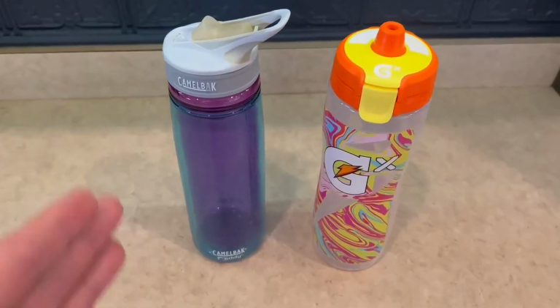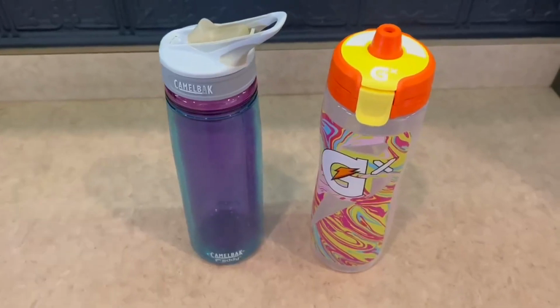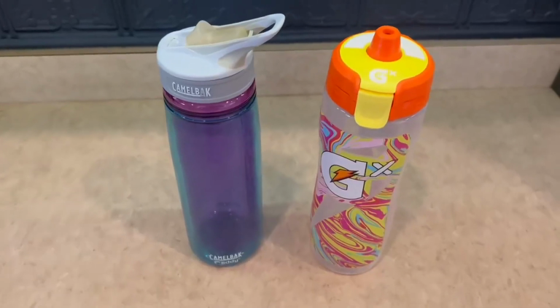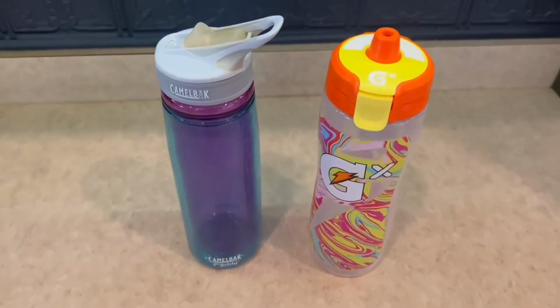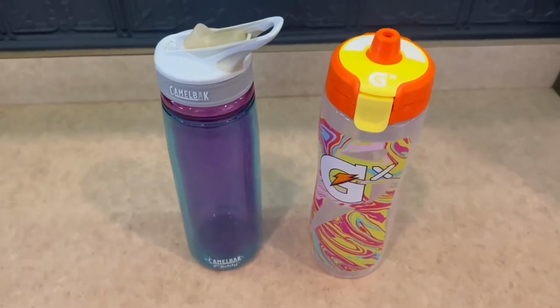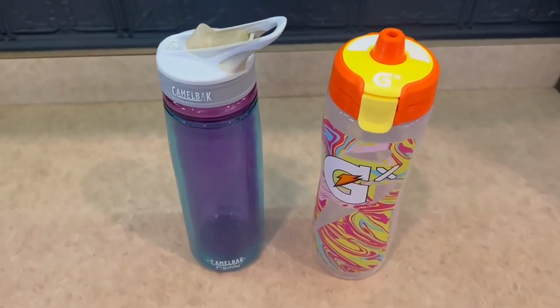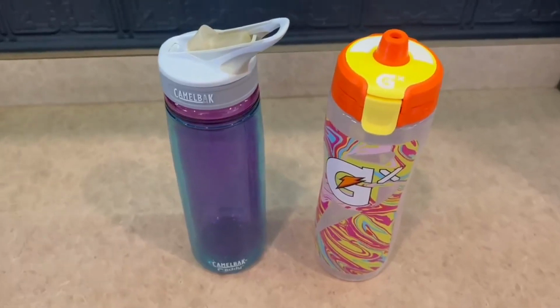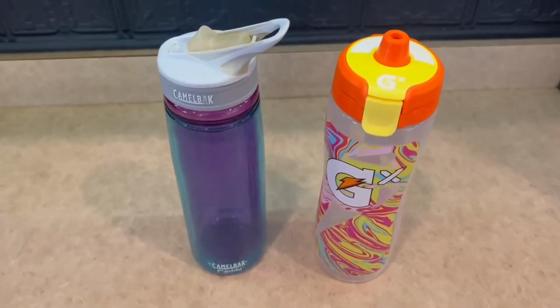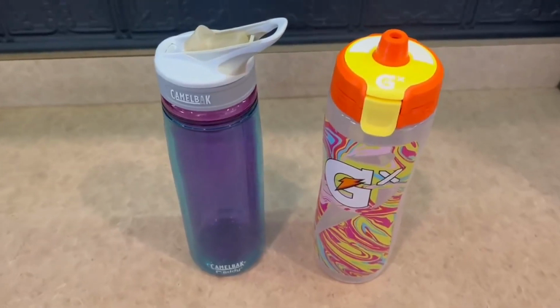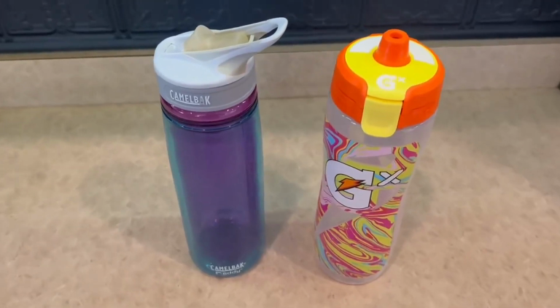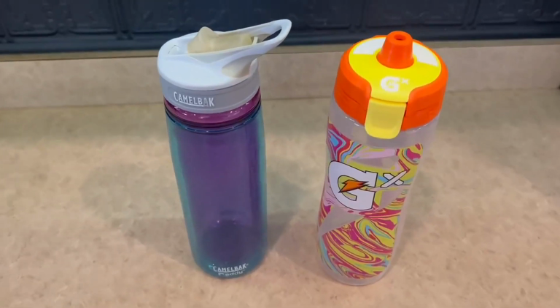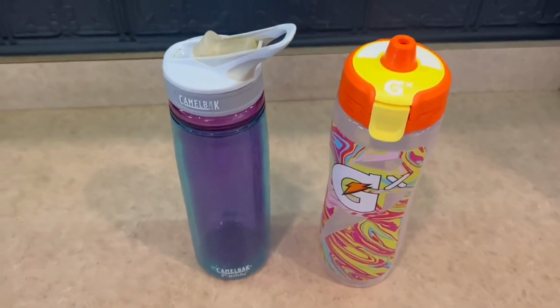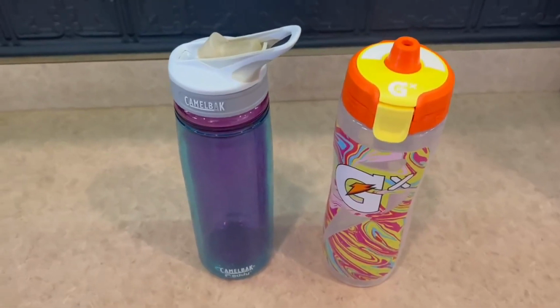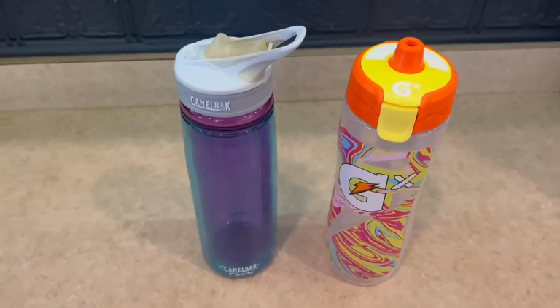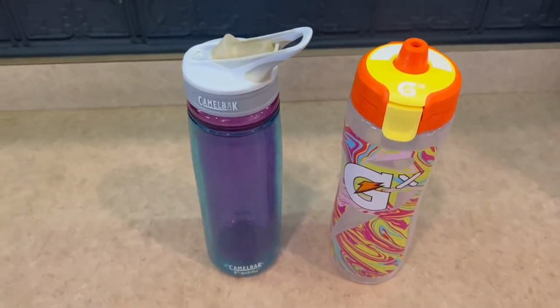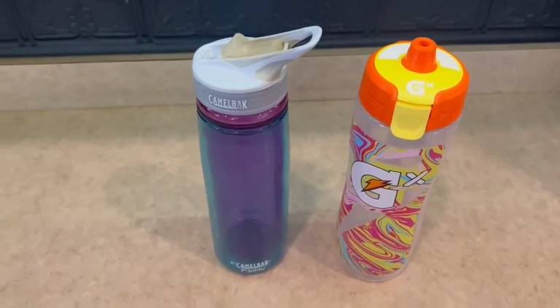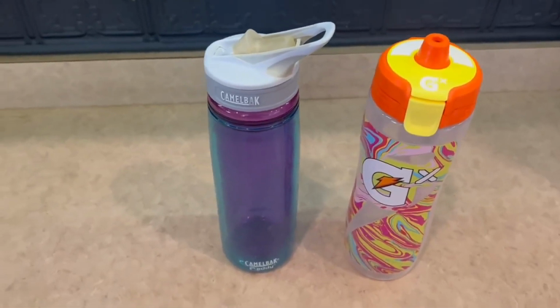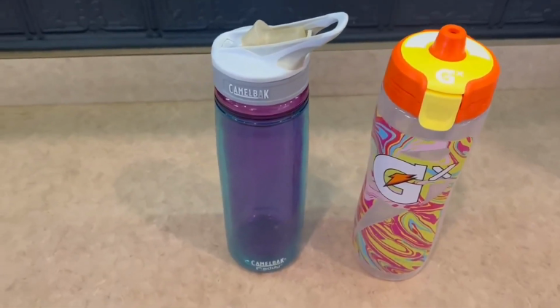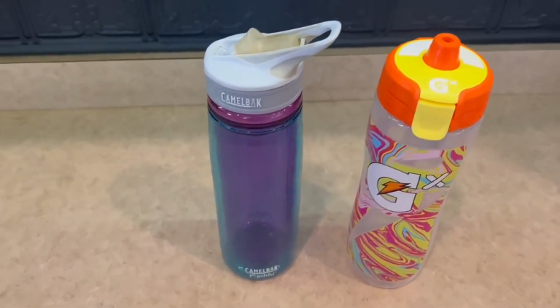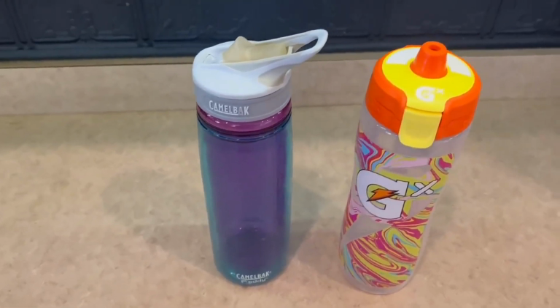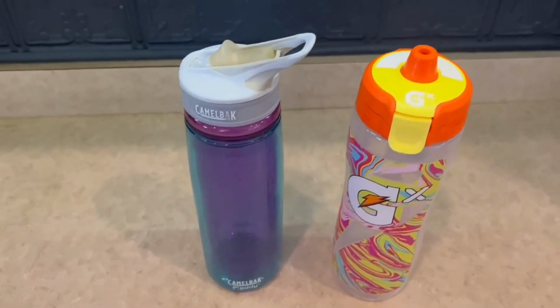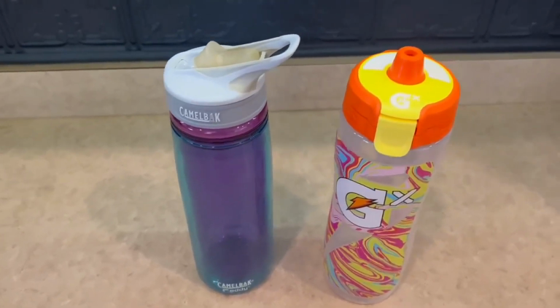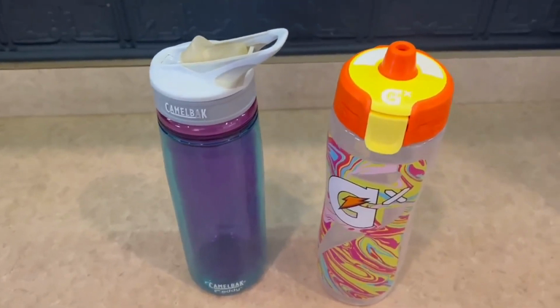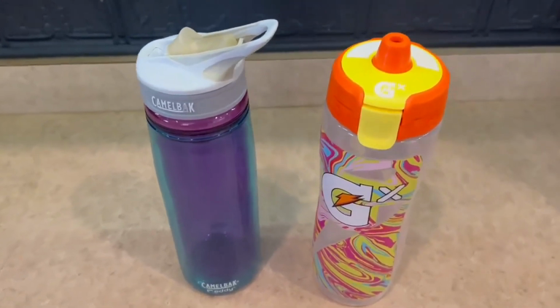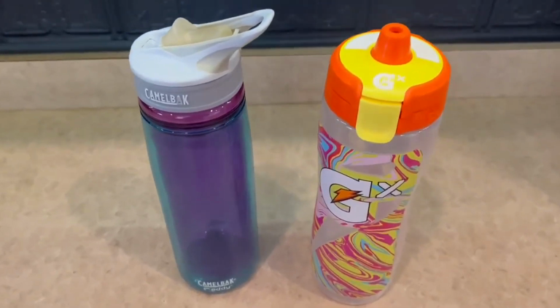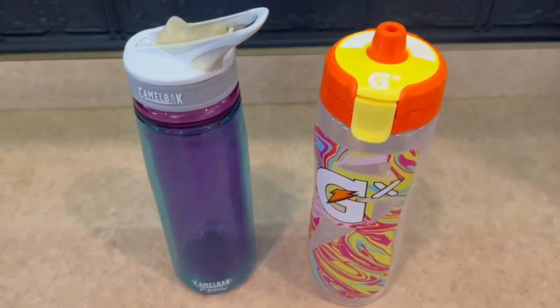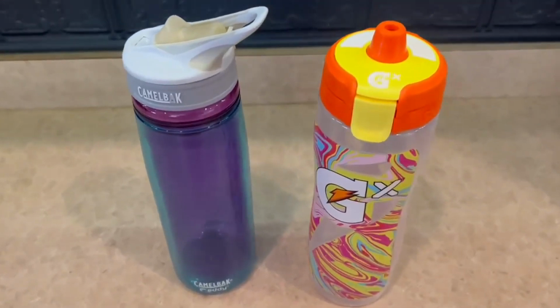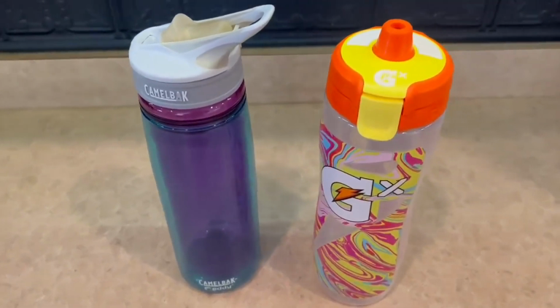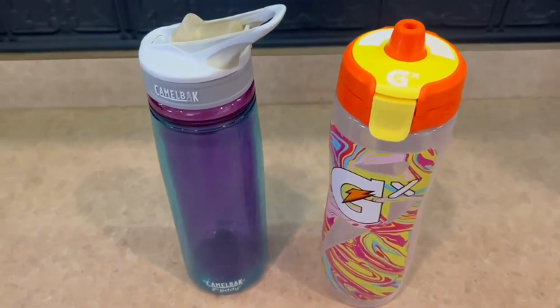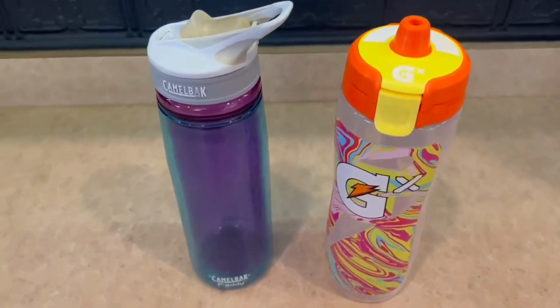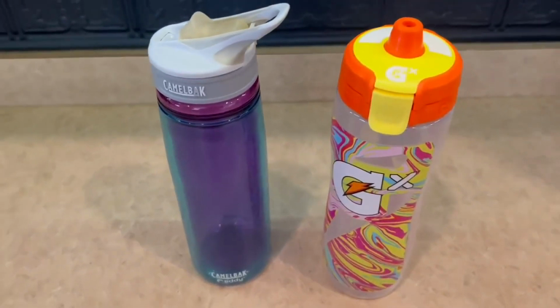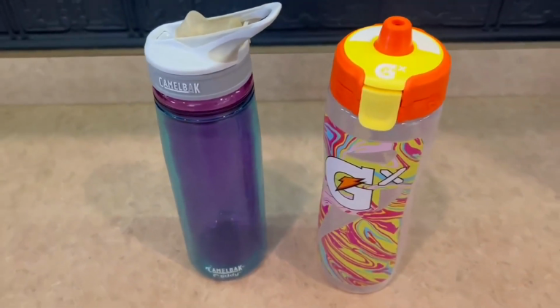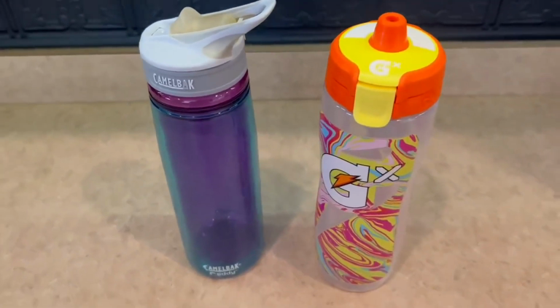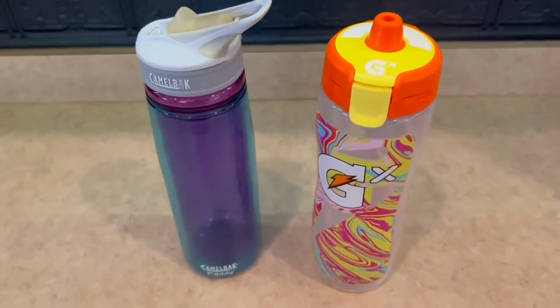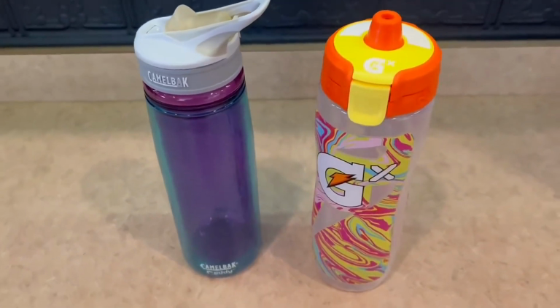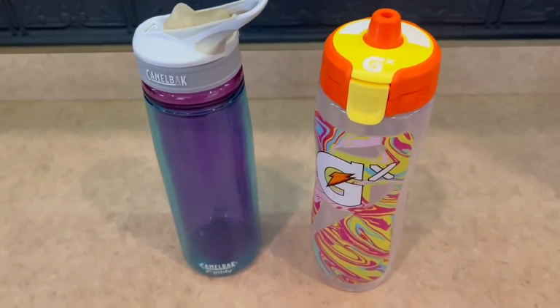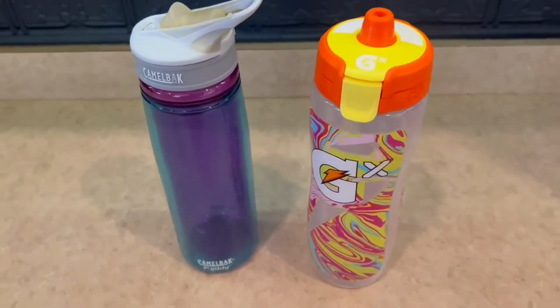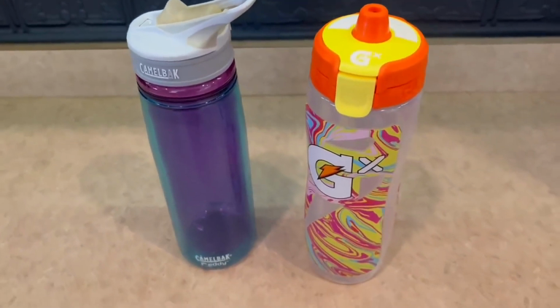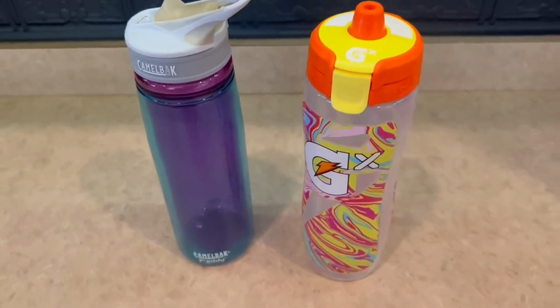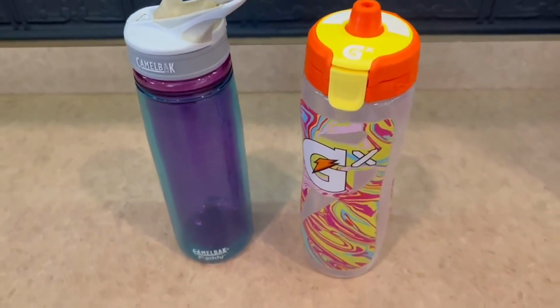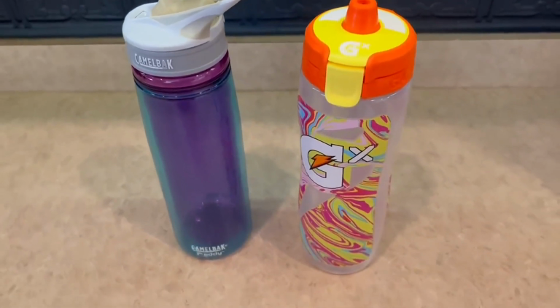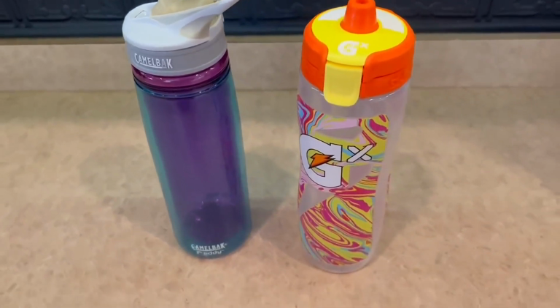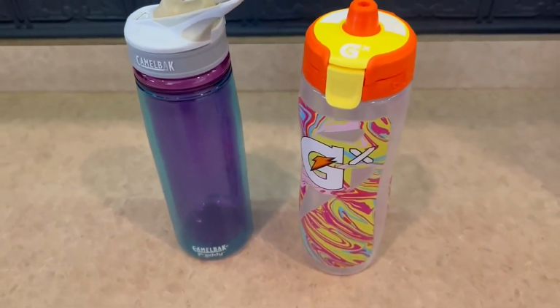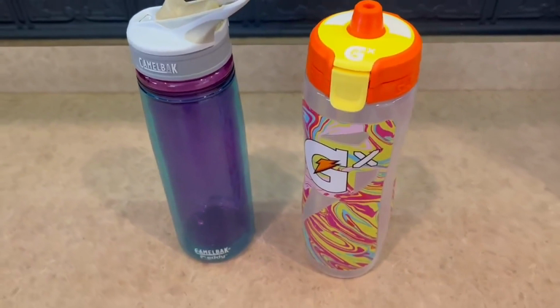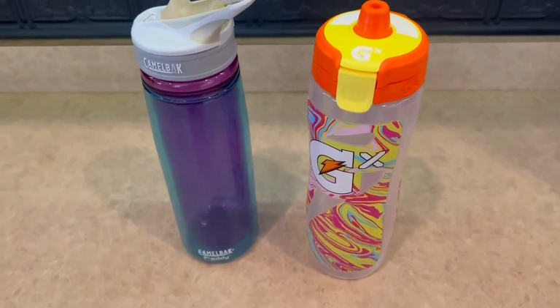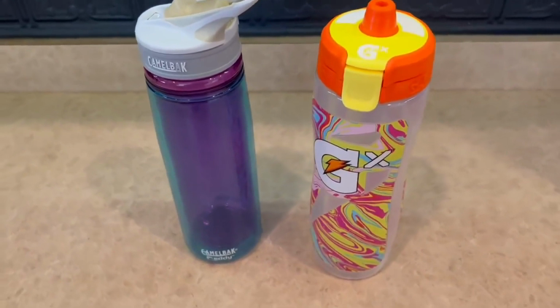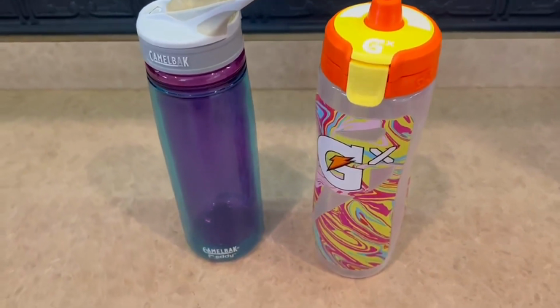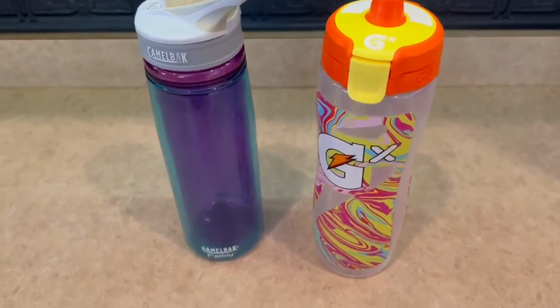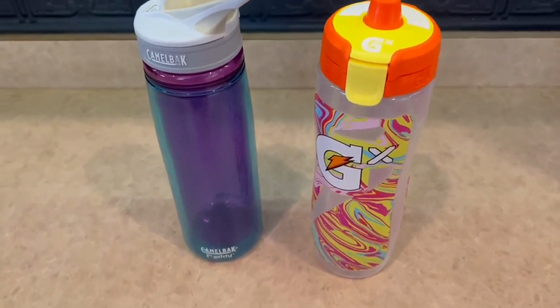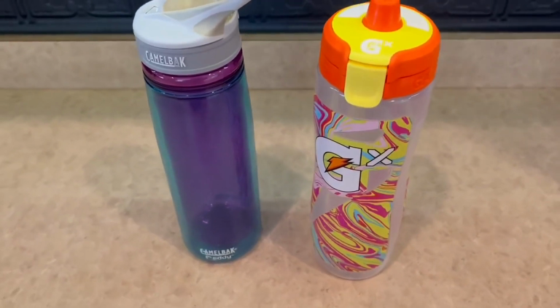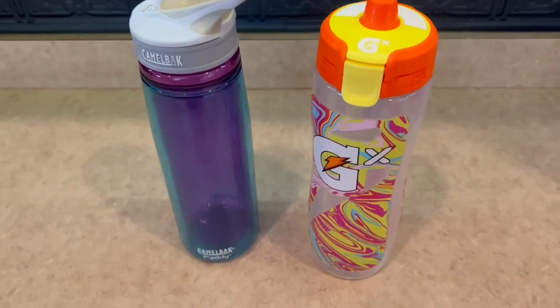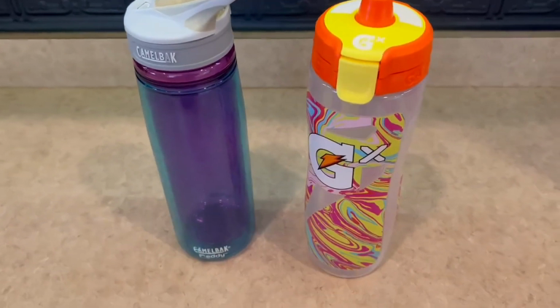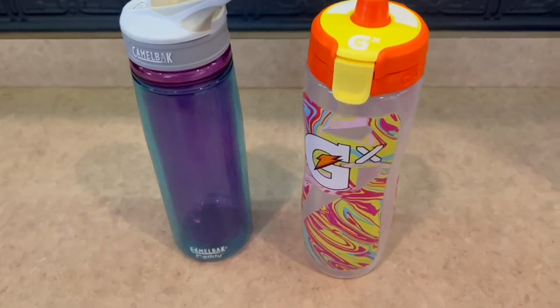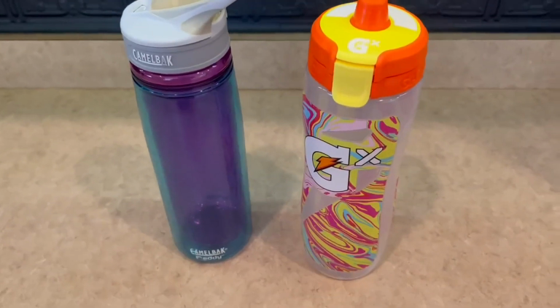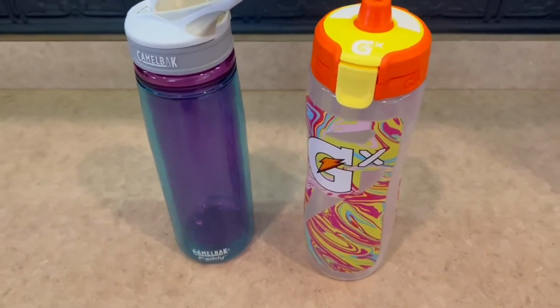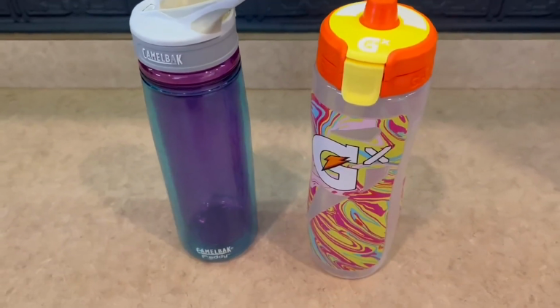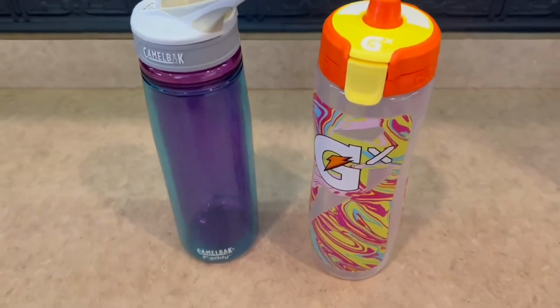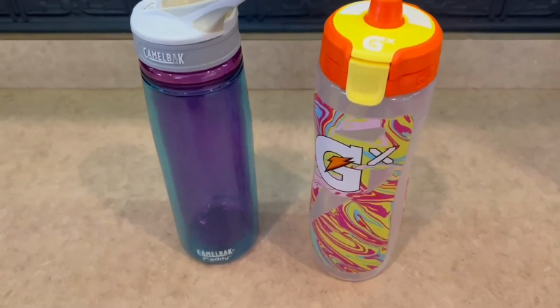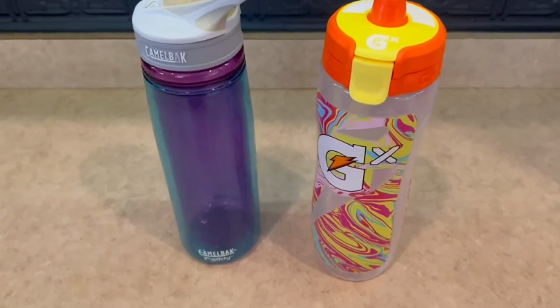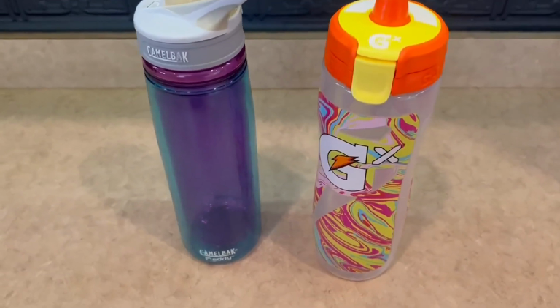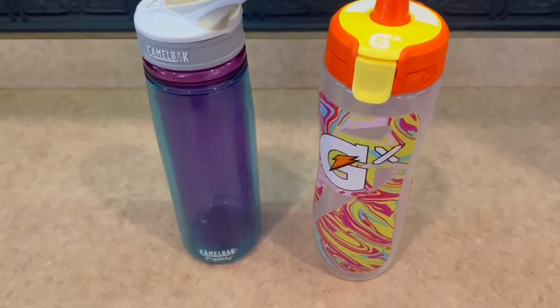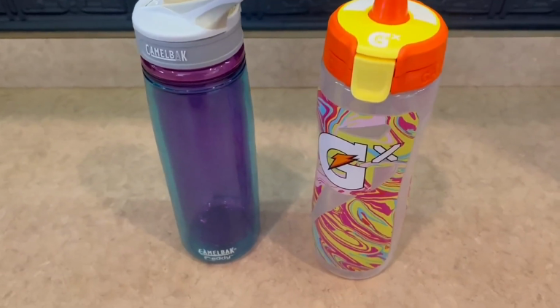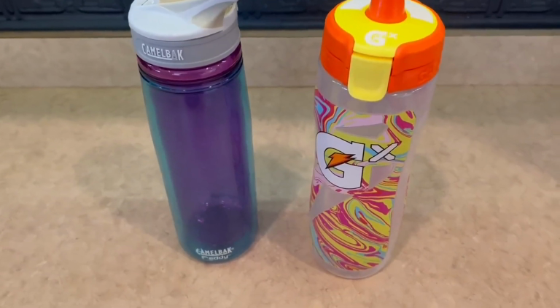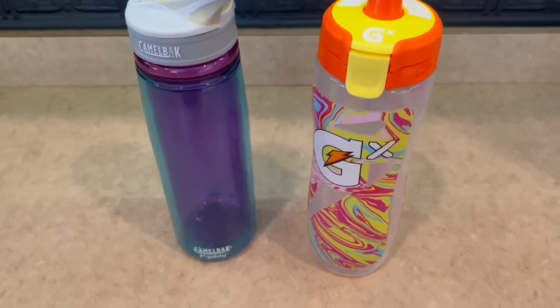Hello guys, so today I'm going to do a comparison video on the Gatorade water bottle versus the Camelback water bottle right here.